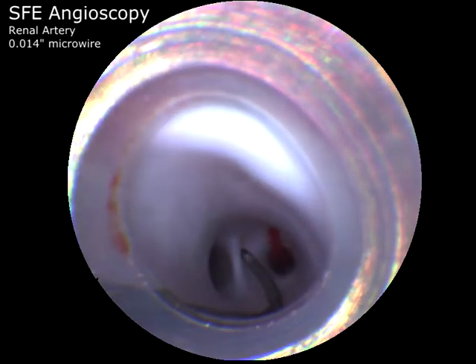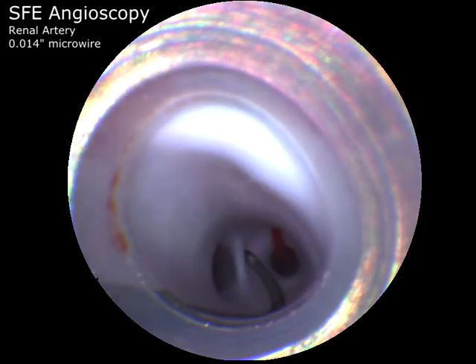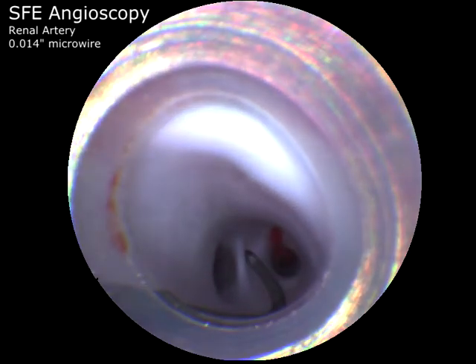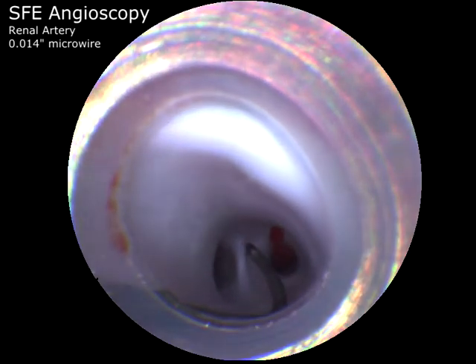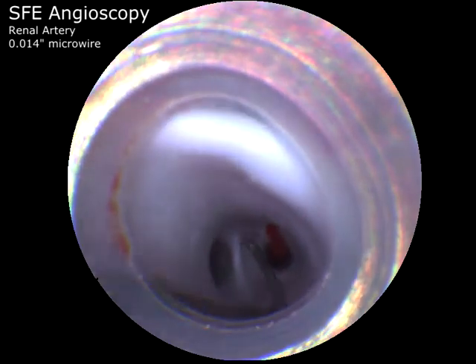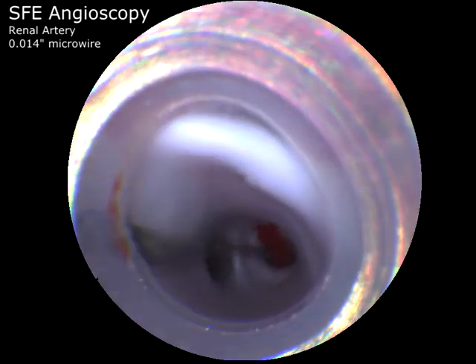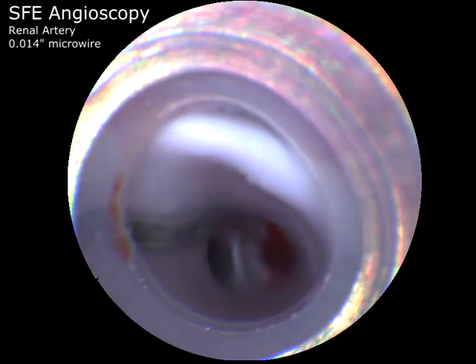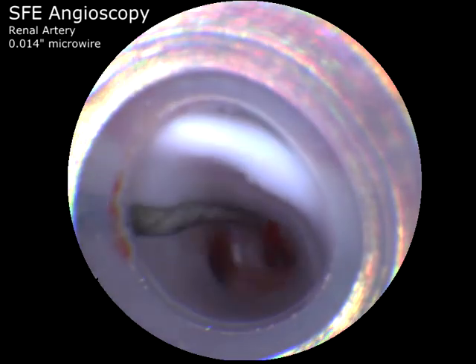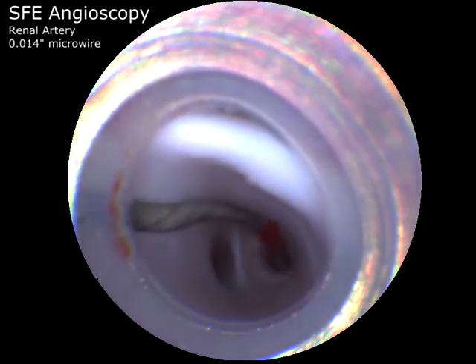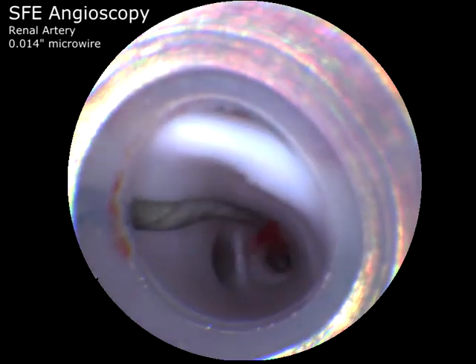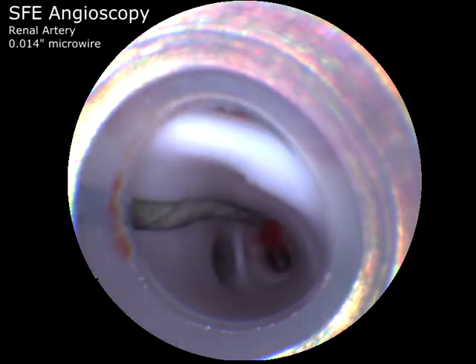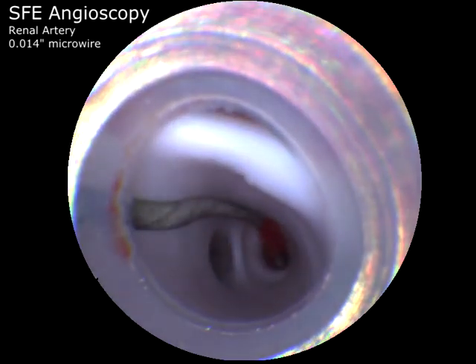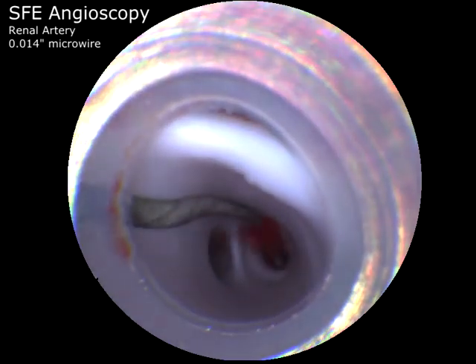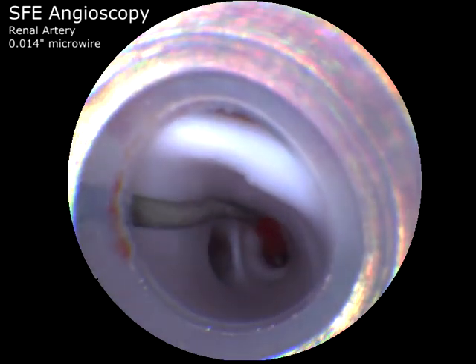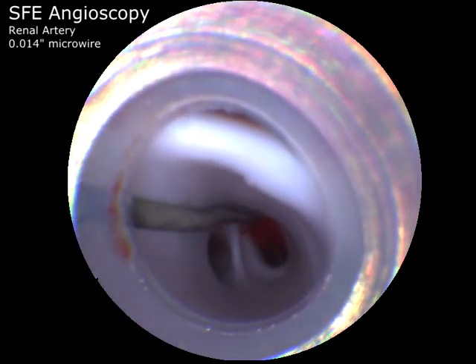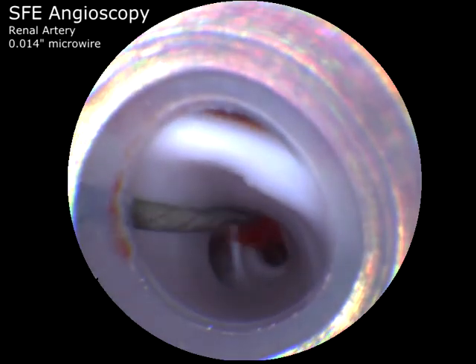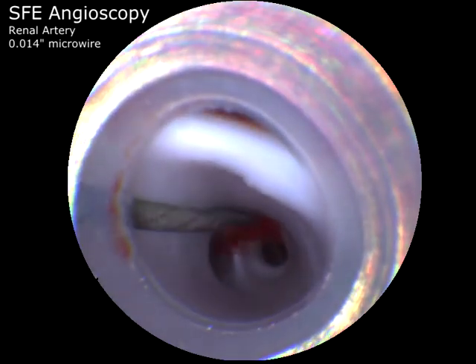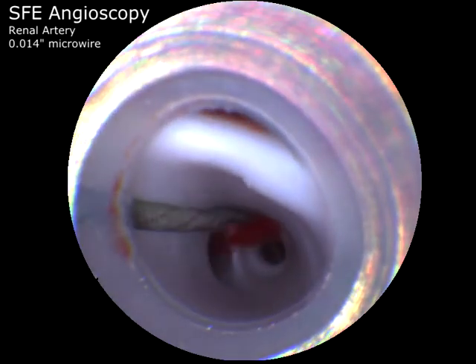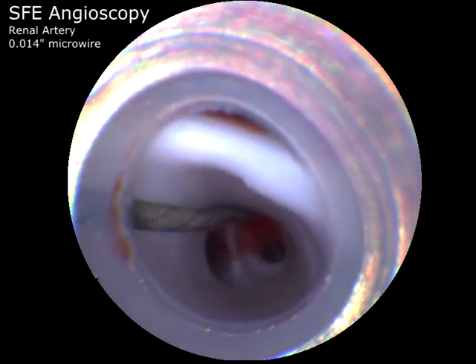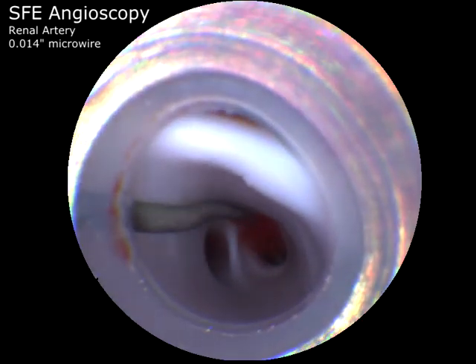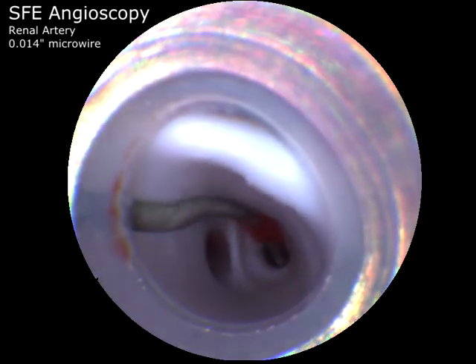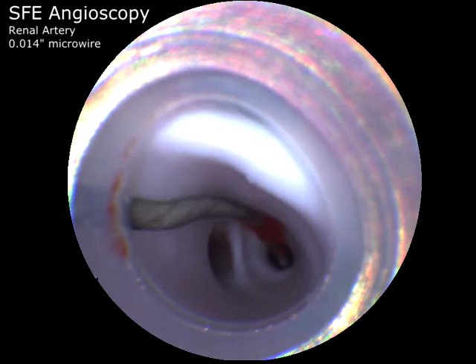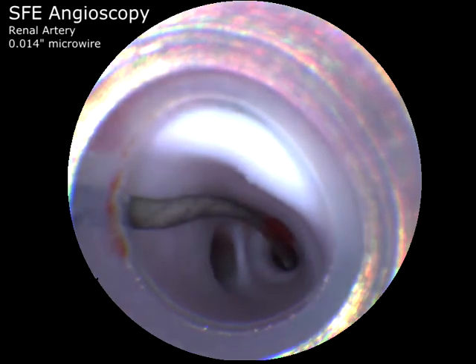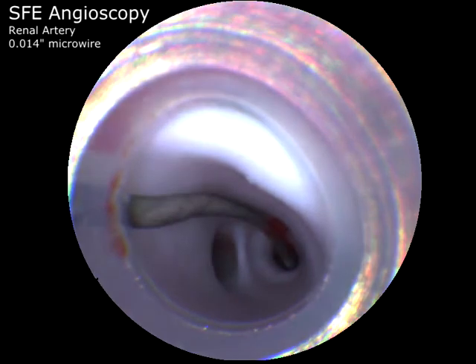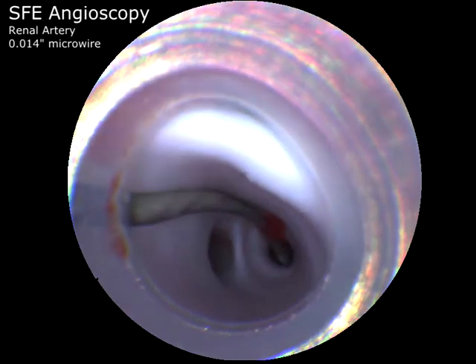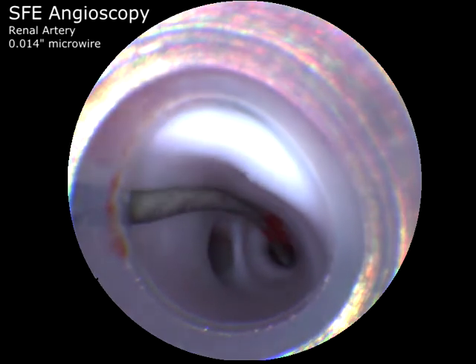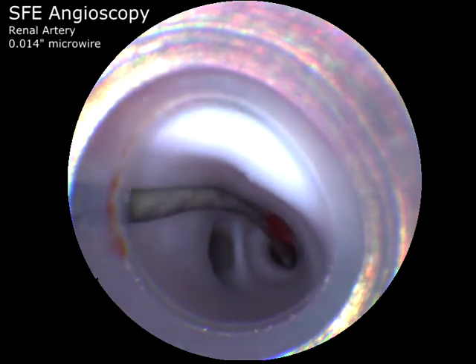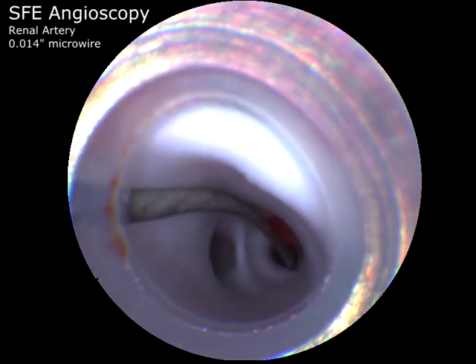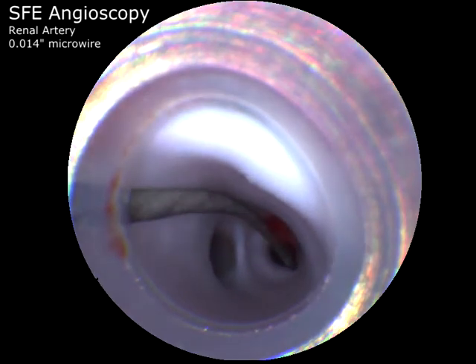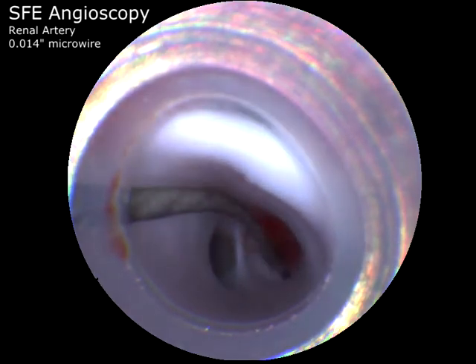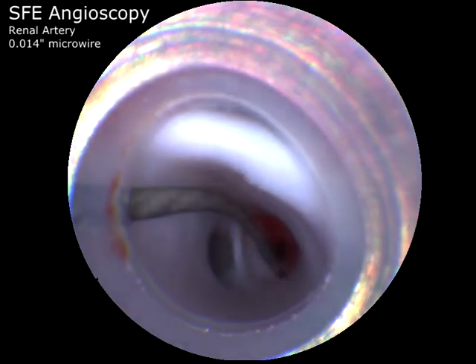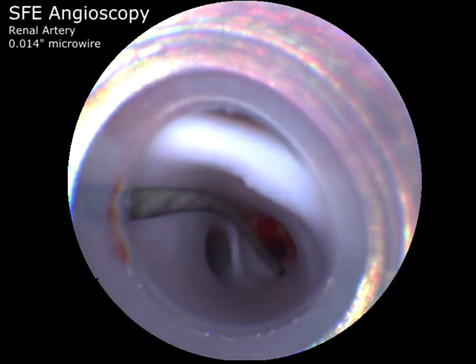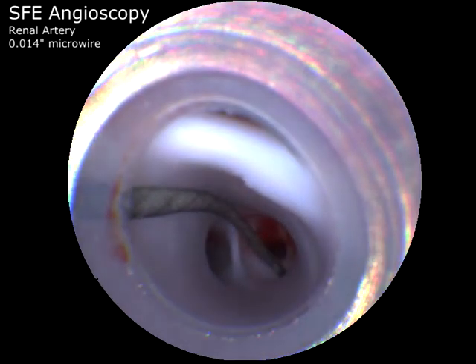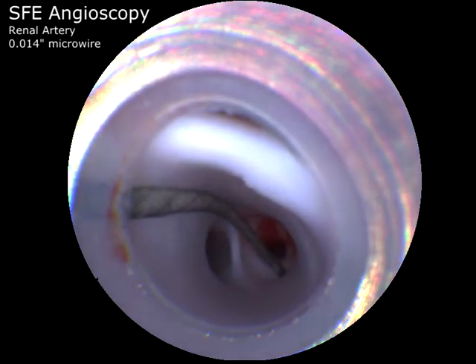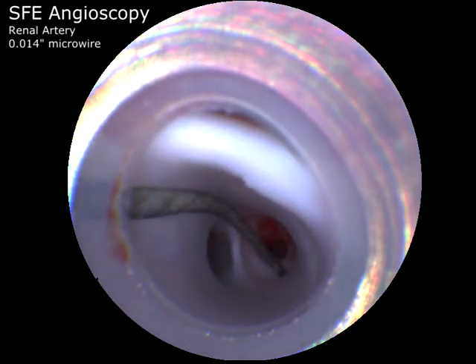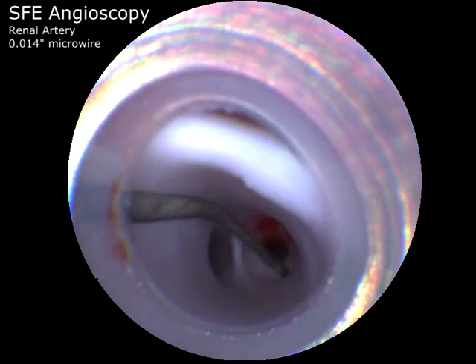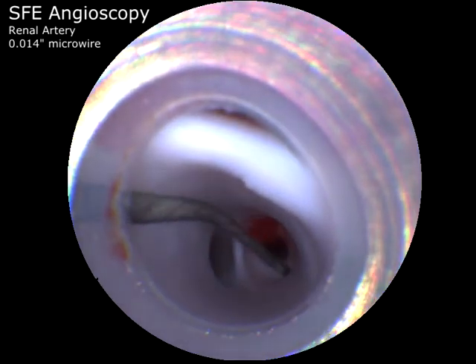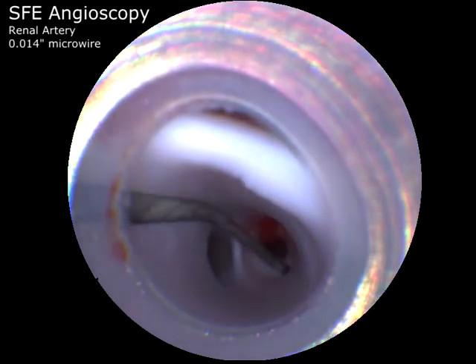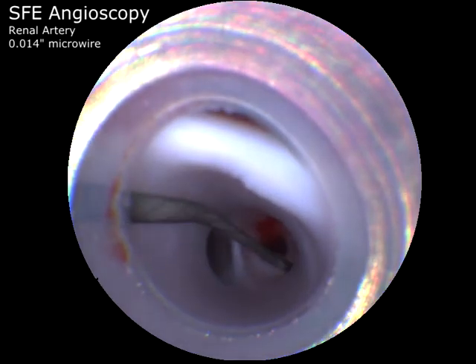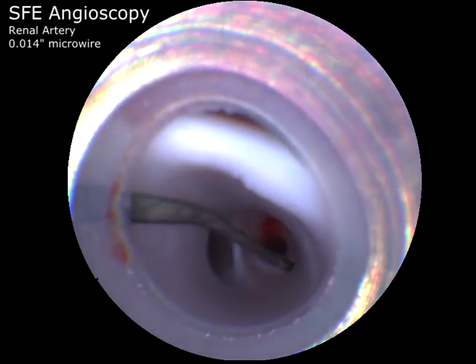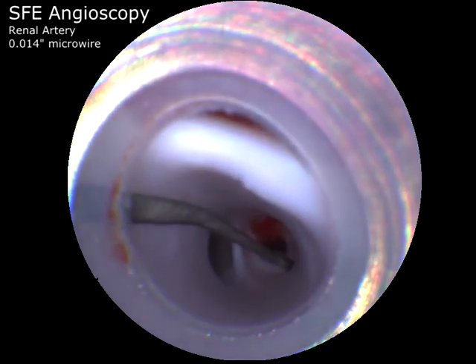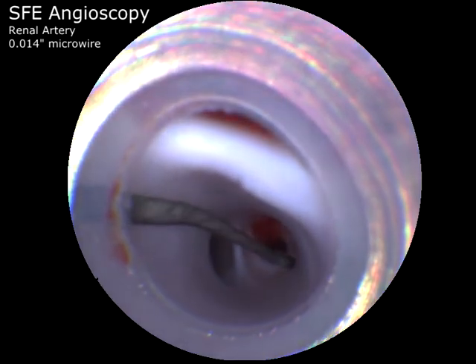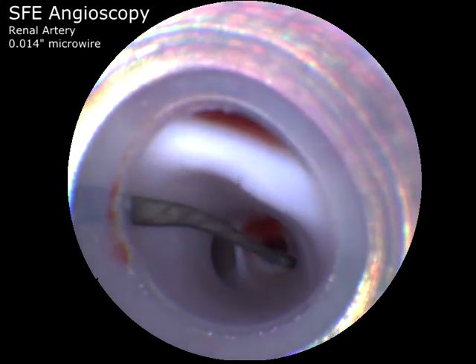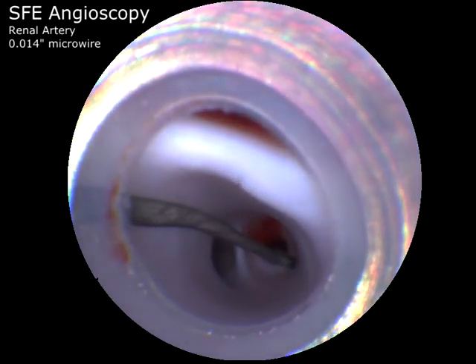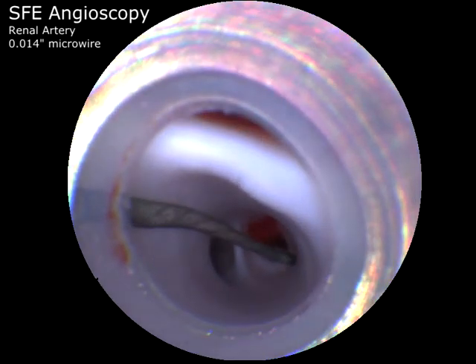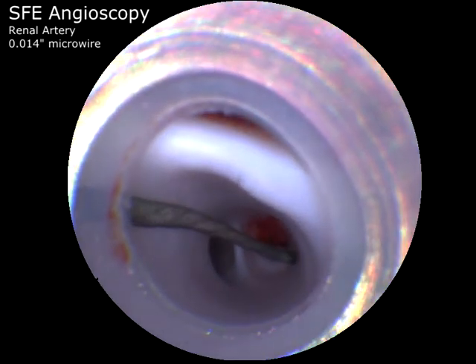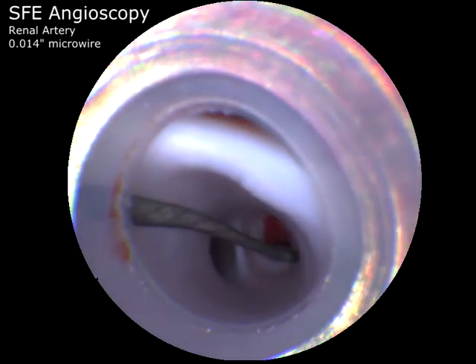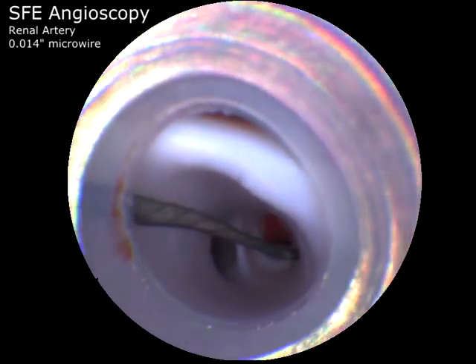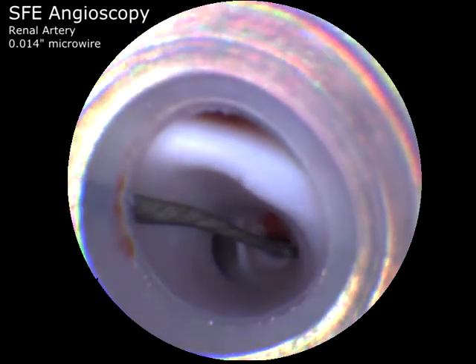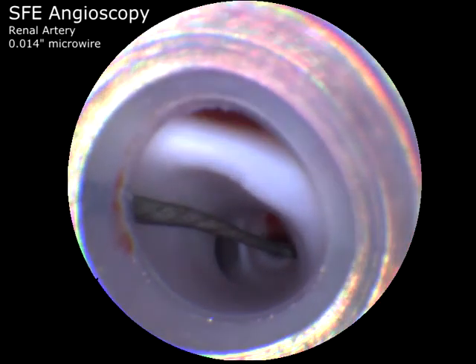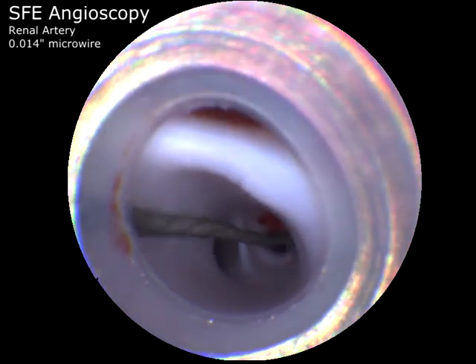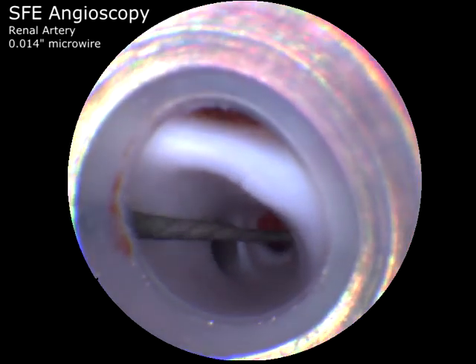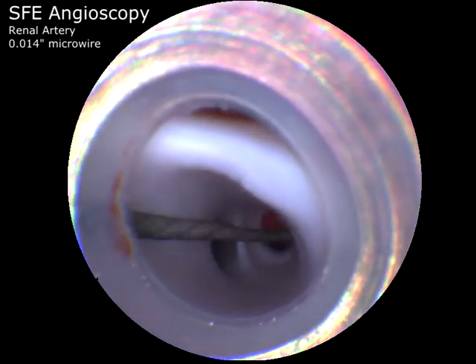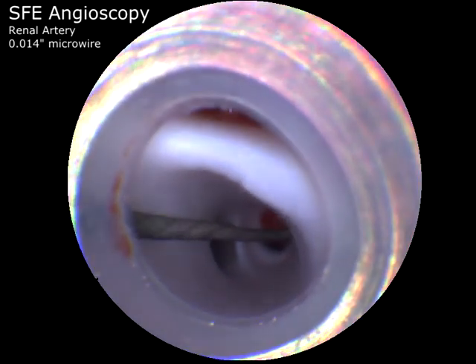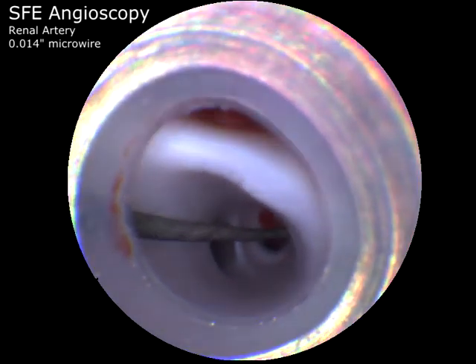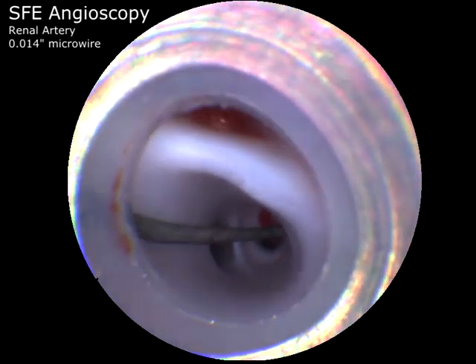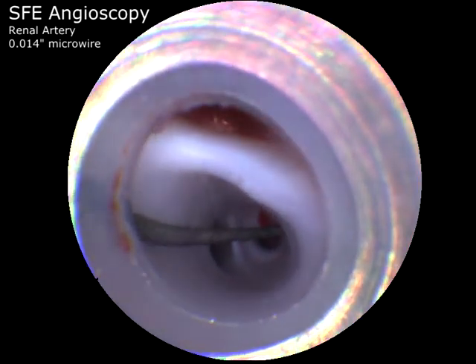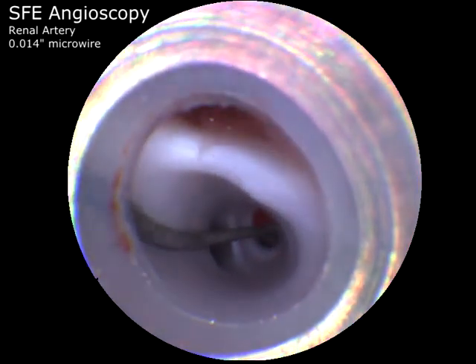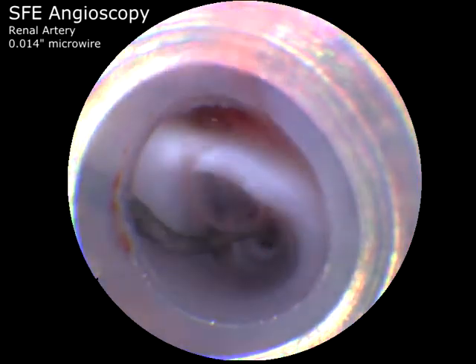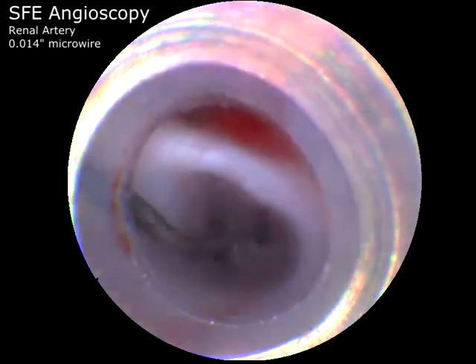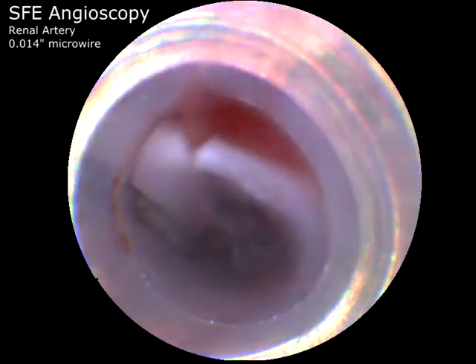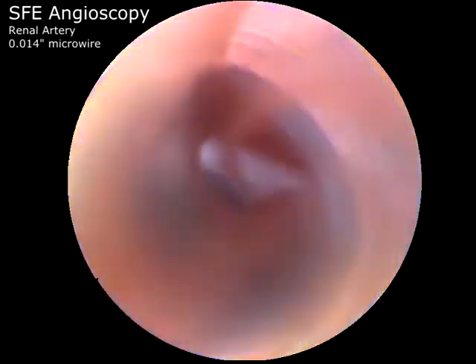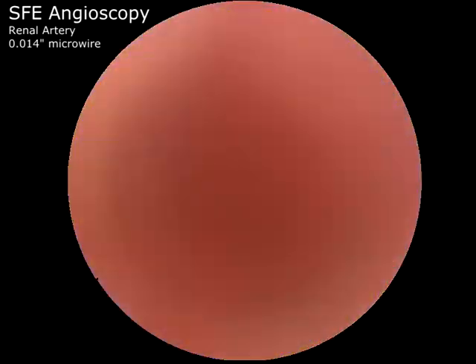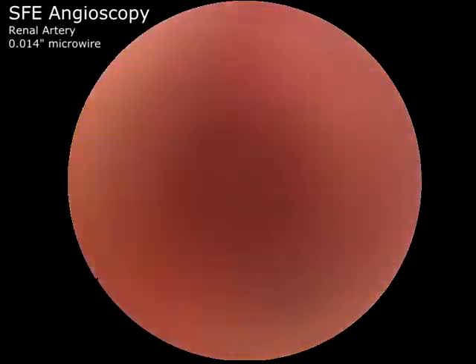No coaxial balloon guide catheter is used, as the 6-French carrying catheter is nearly occlusive at this level.